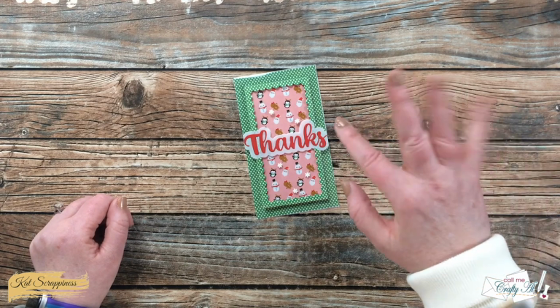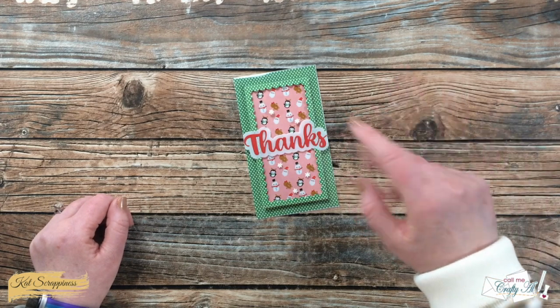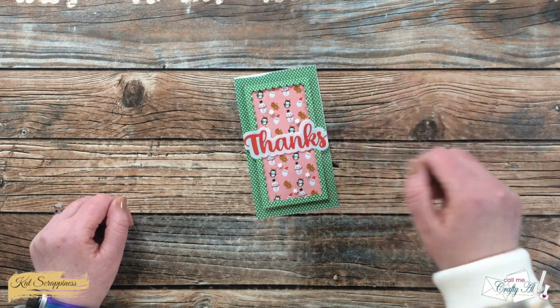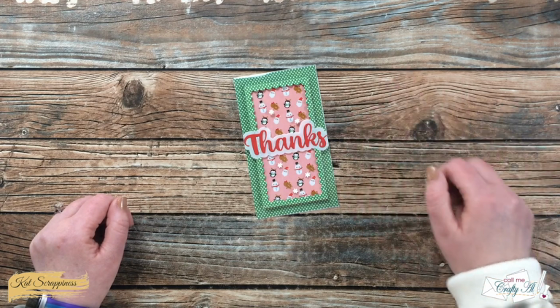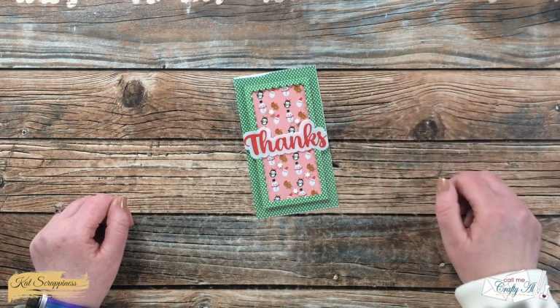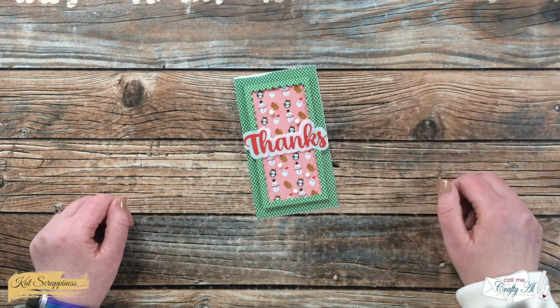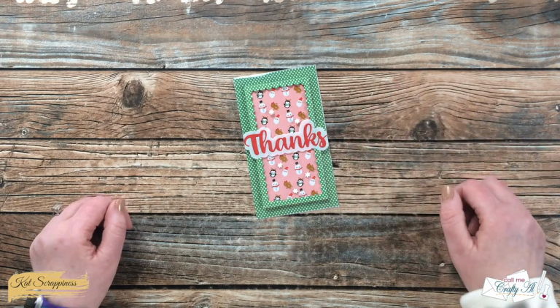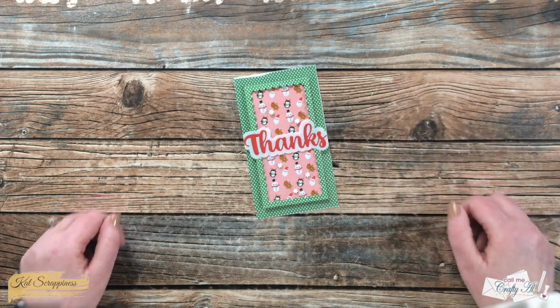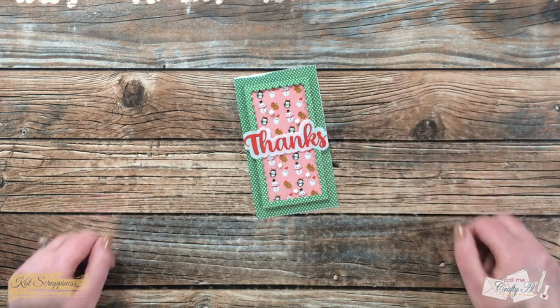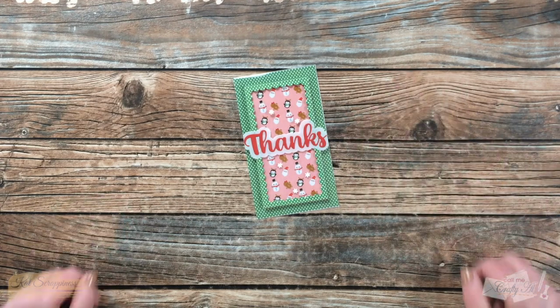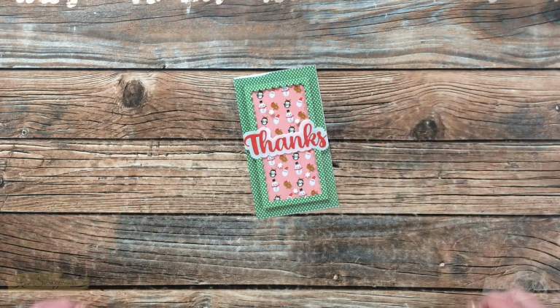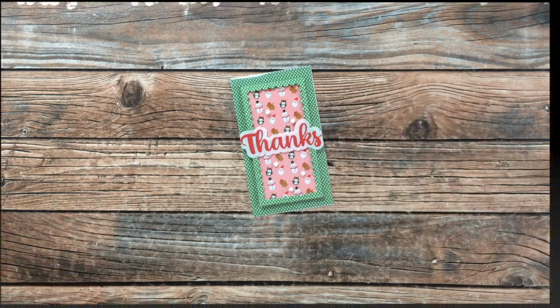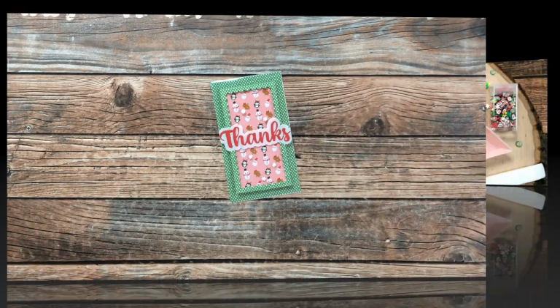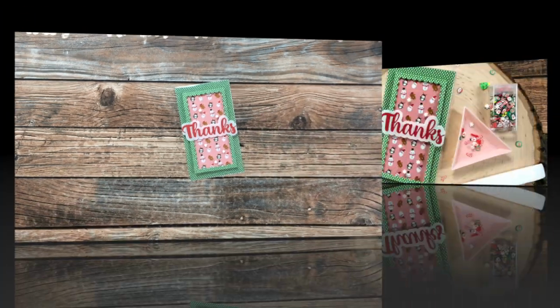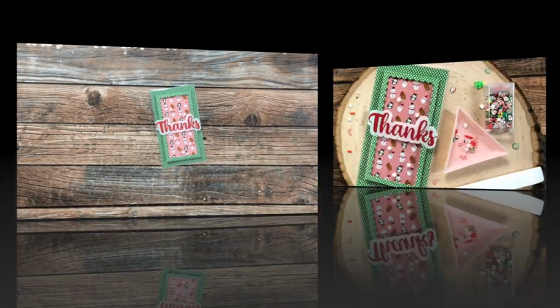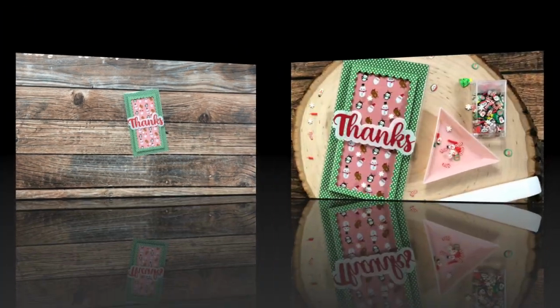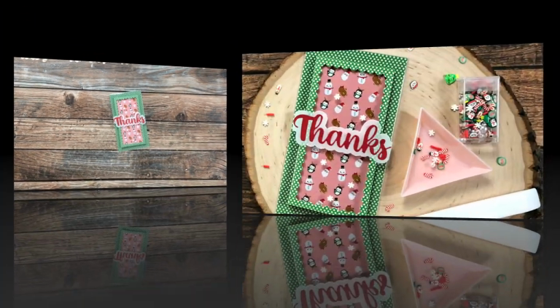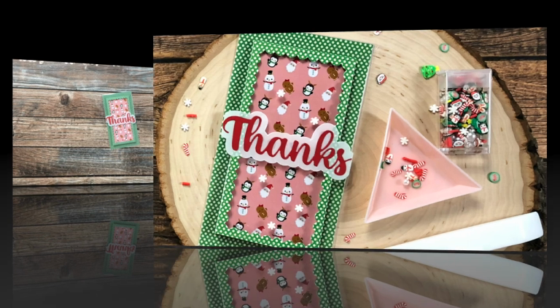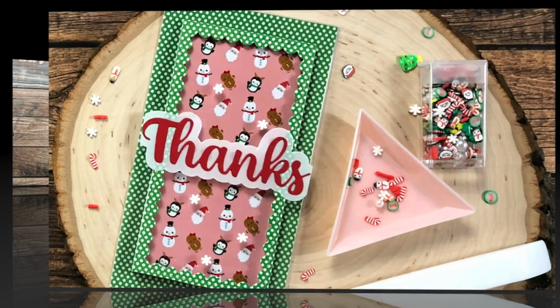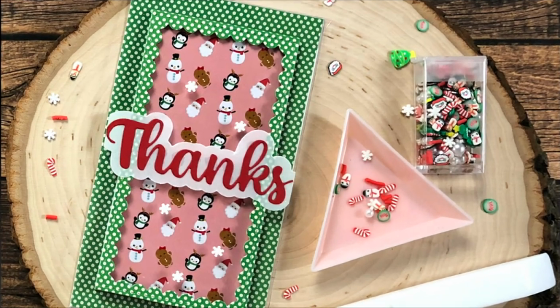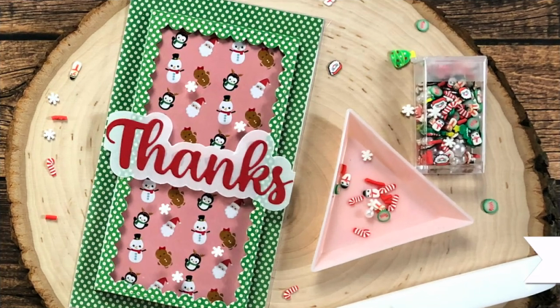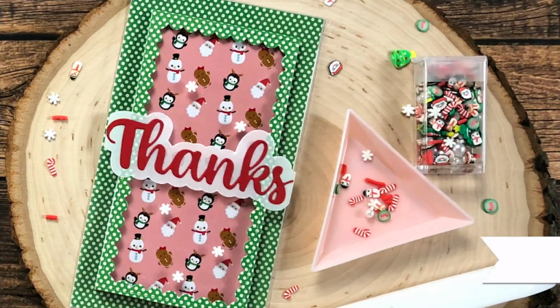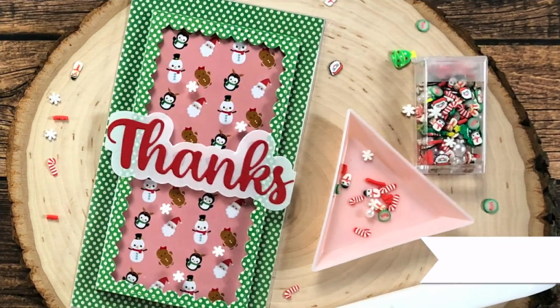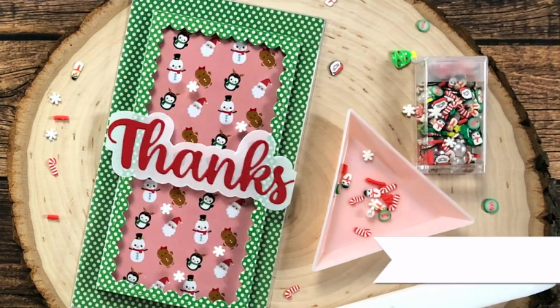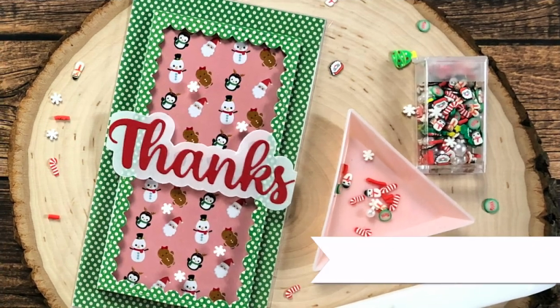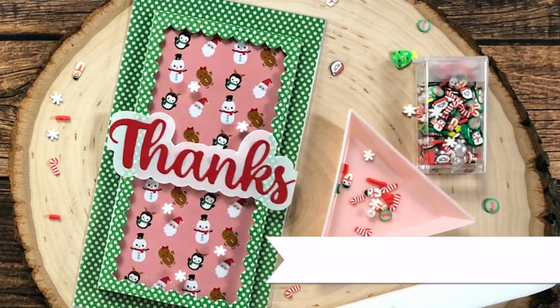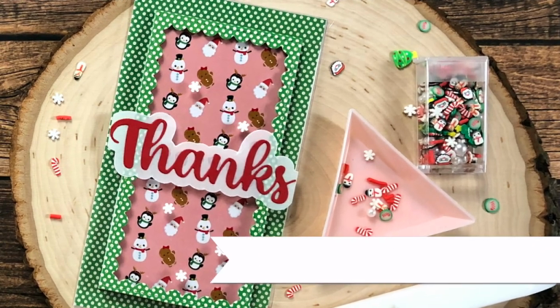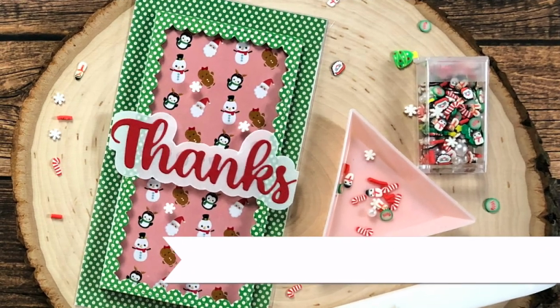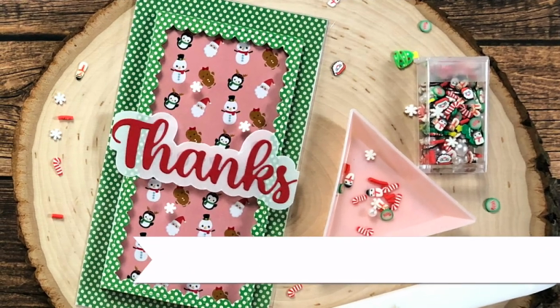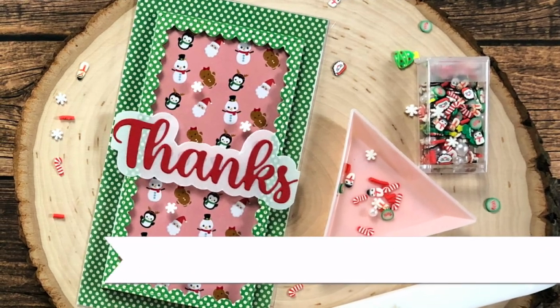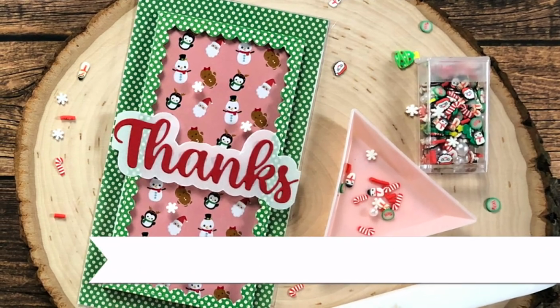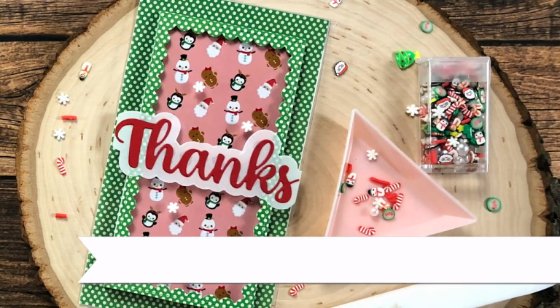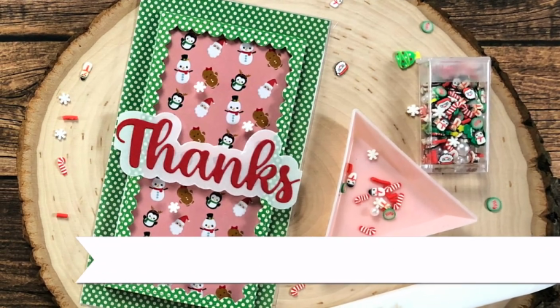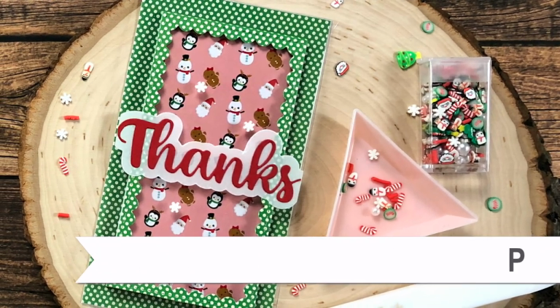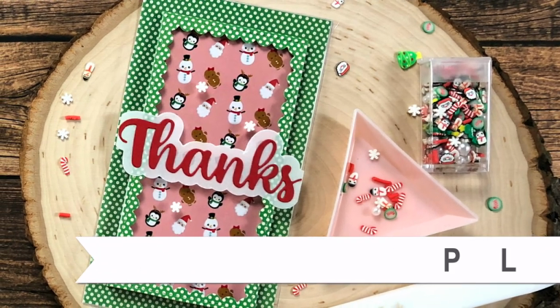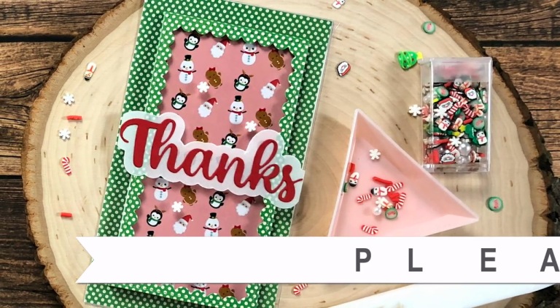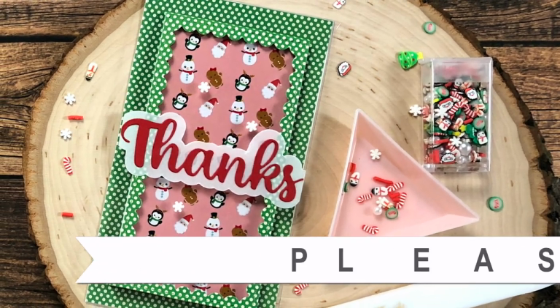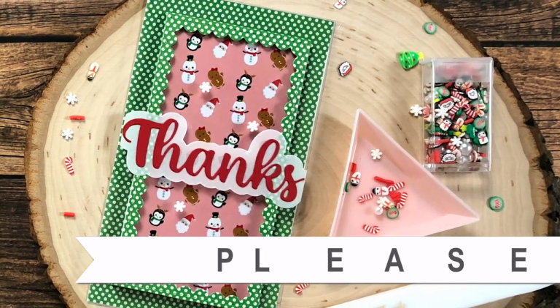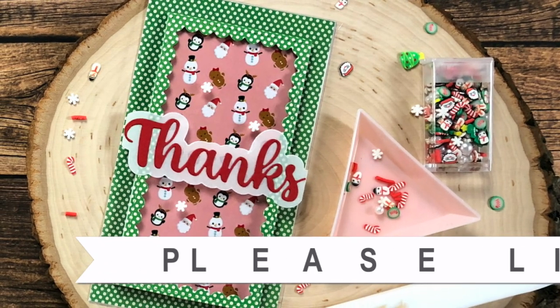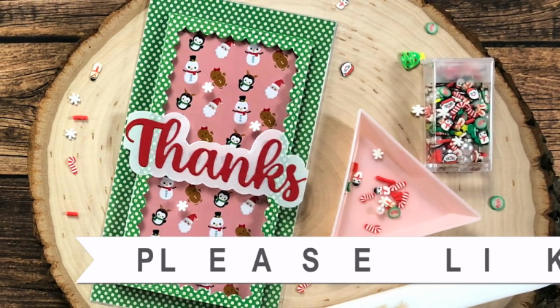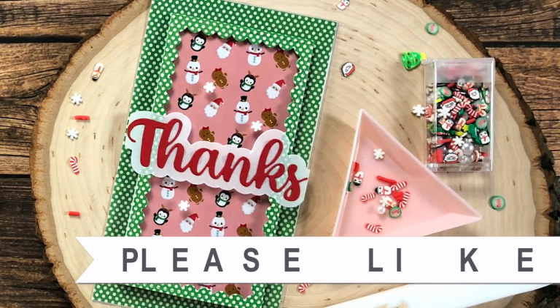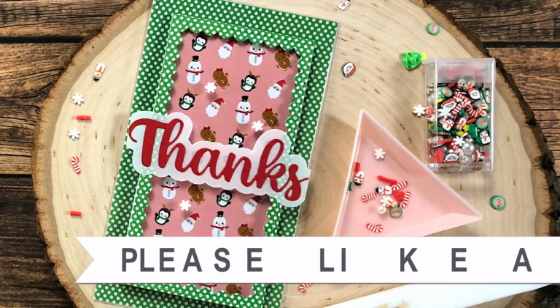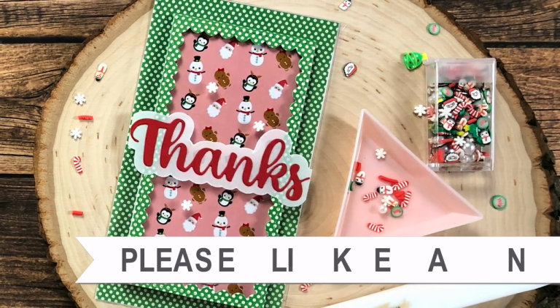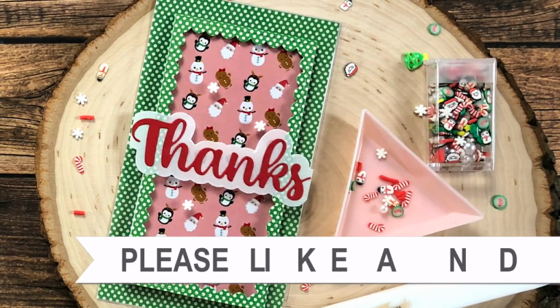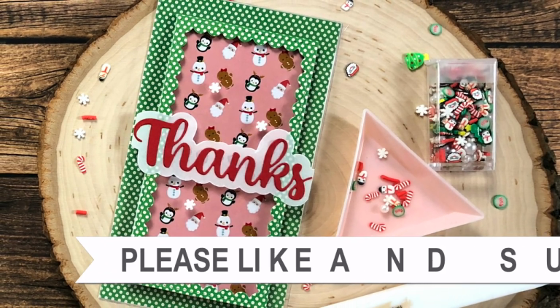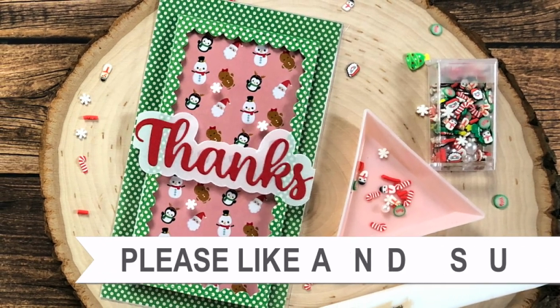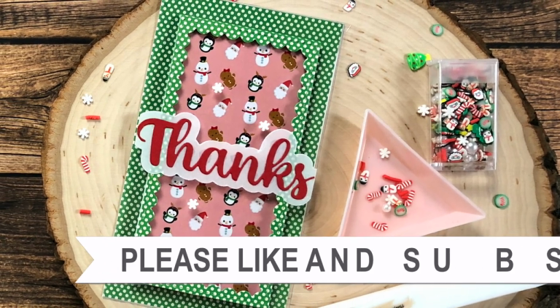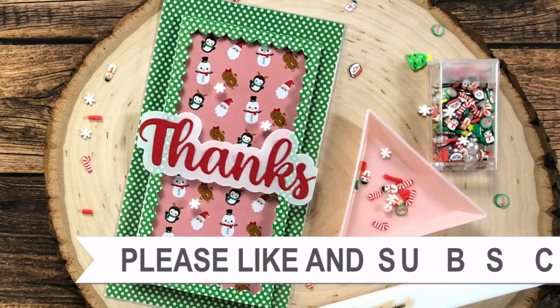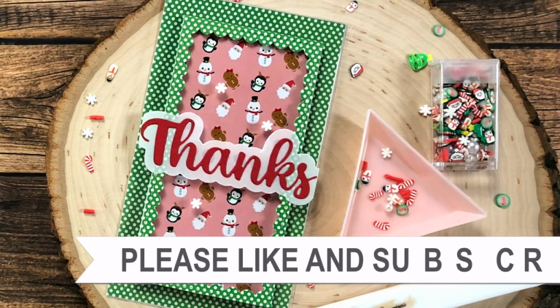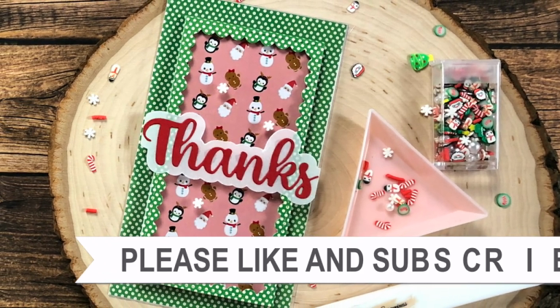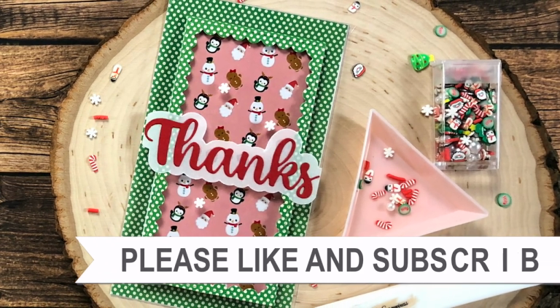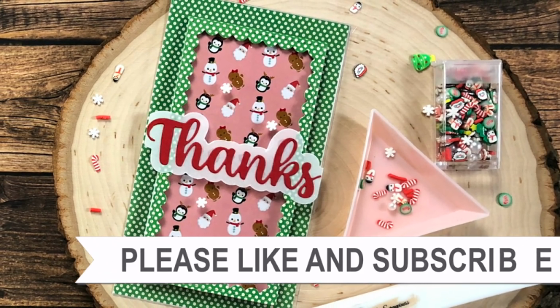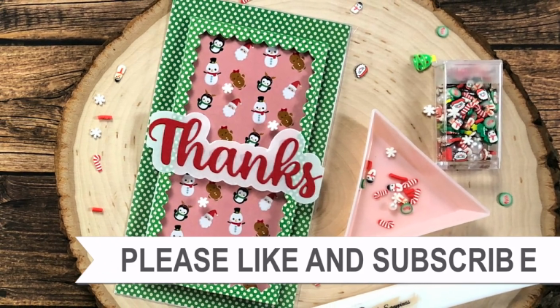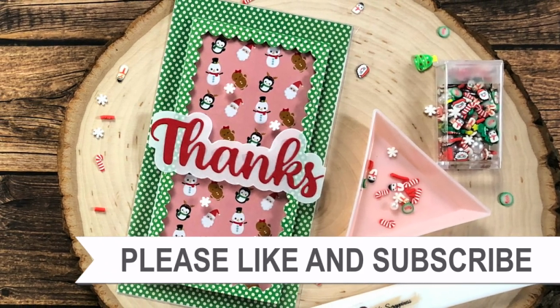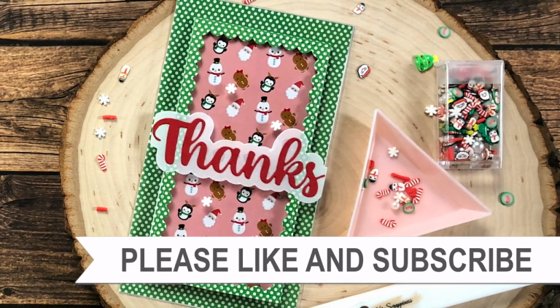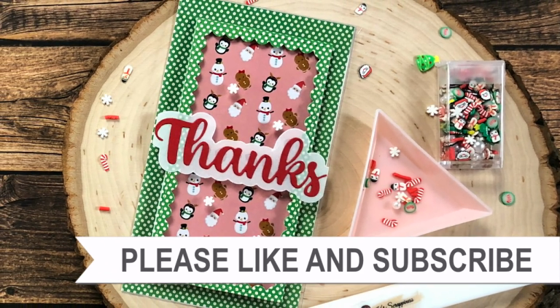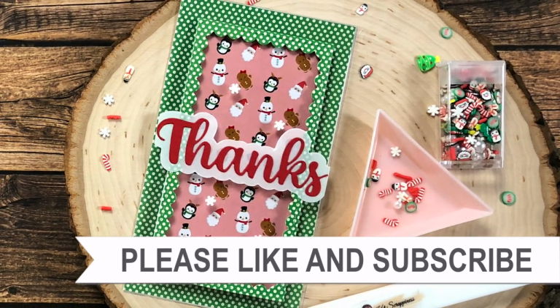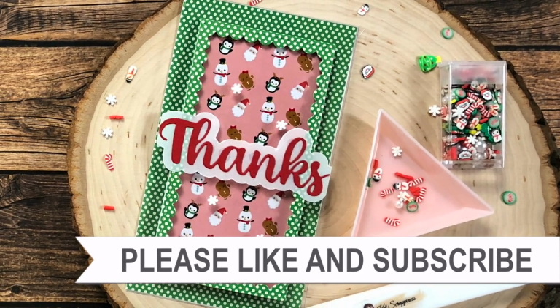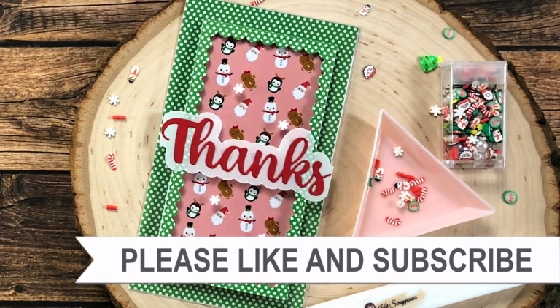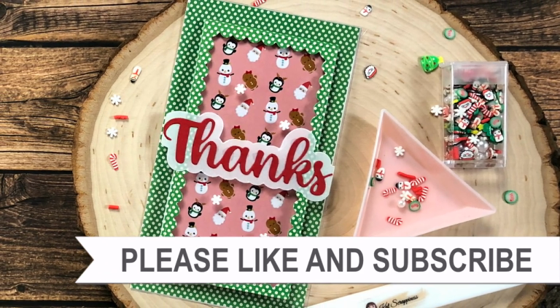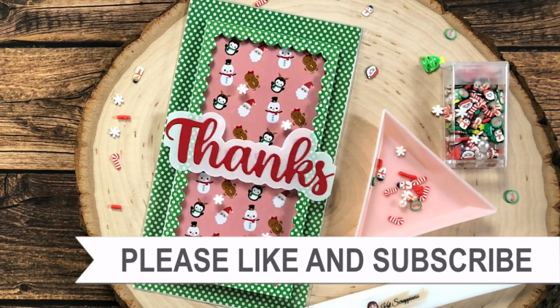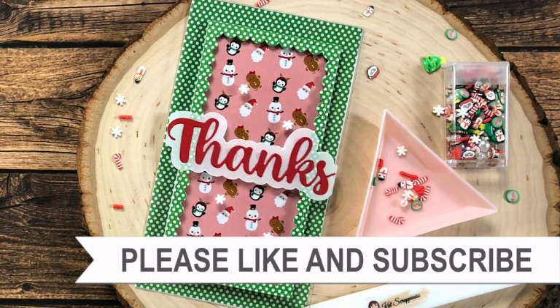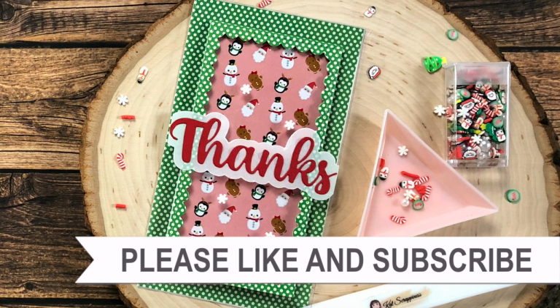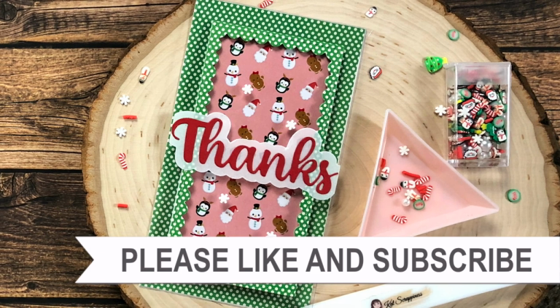Thank you so much for taking the time to watch all the way to the end of the video. I hope you'll consider clicking on one of the videos or playlists linked above, and if you're interested in any of the products or tools I used today, I have links in the description box below.